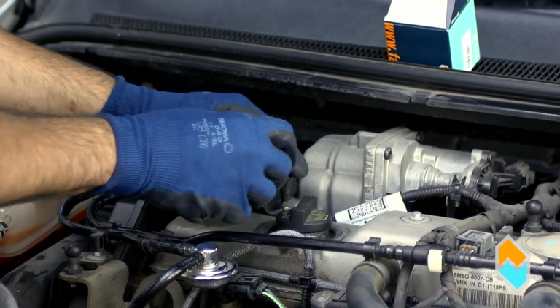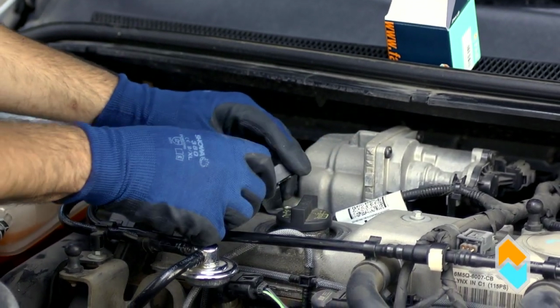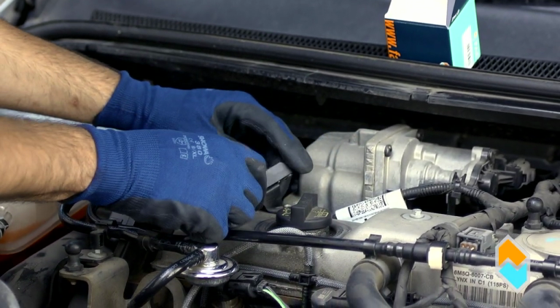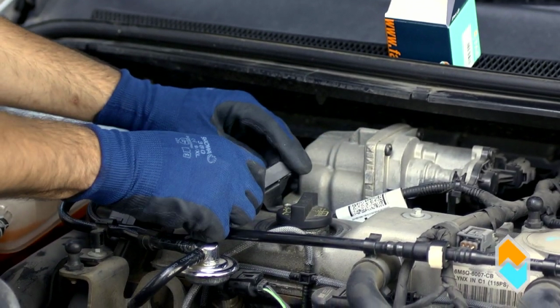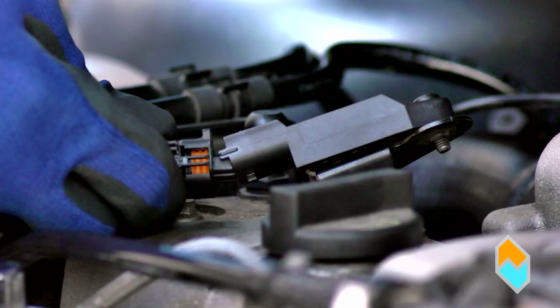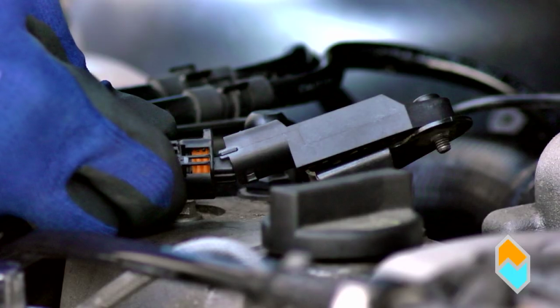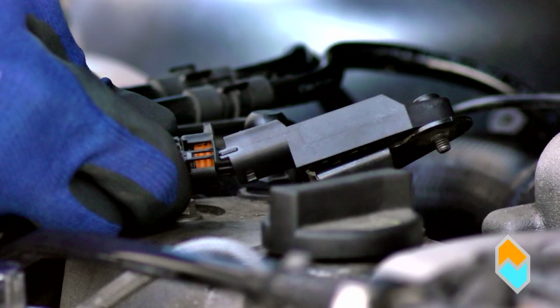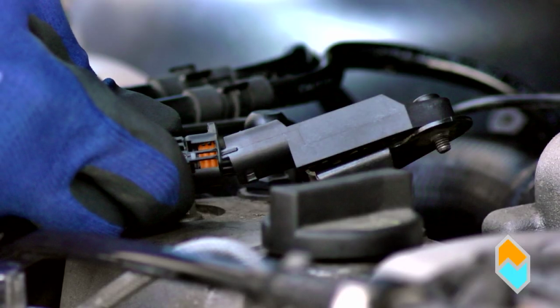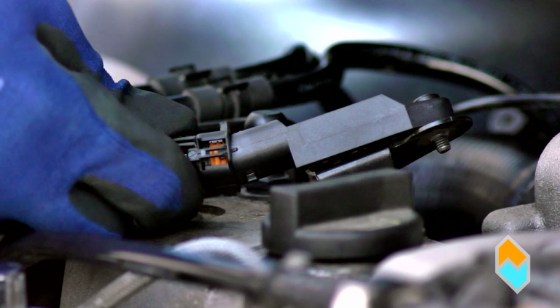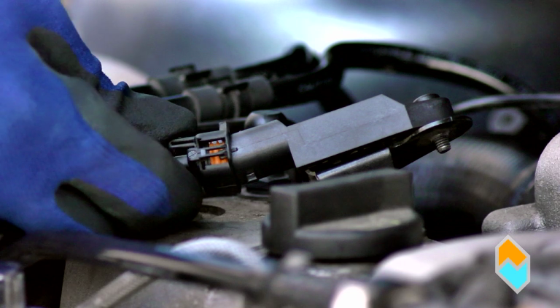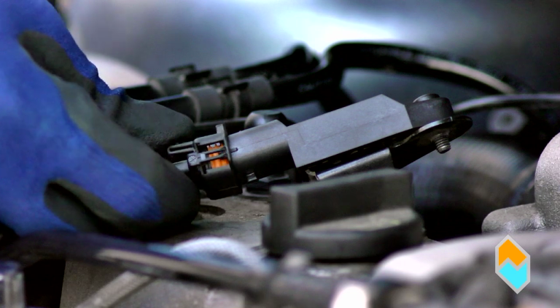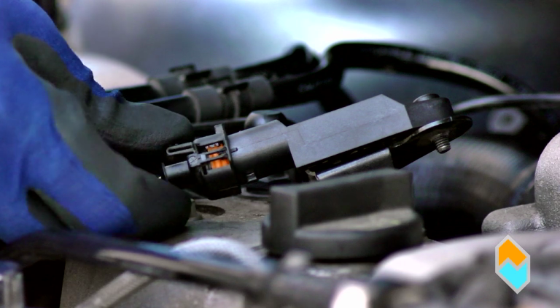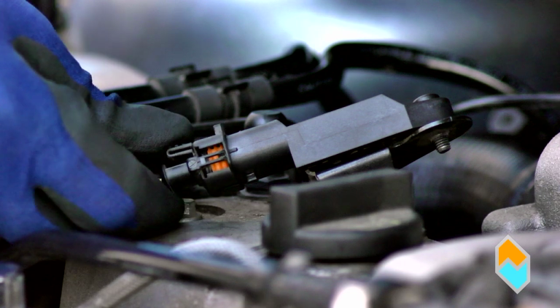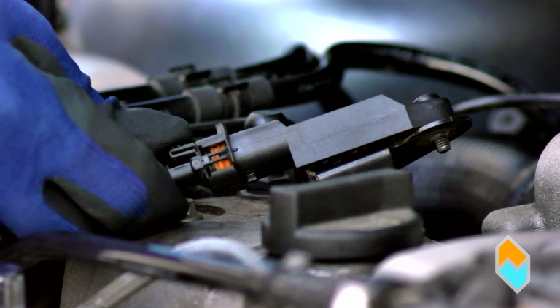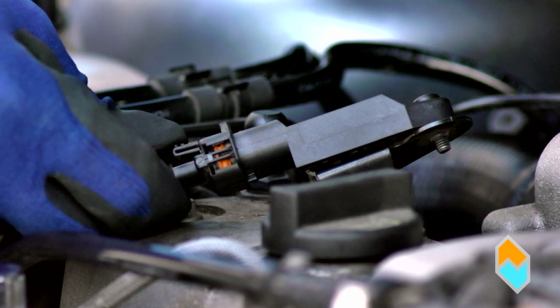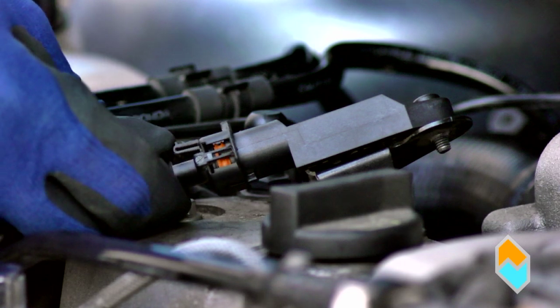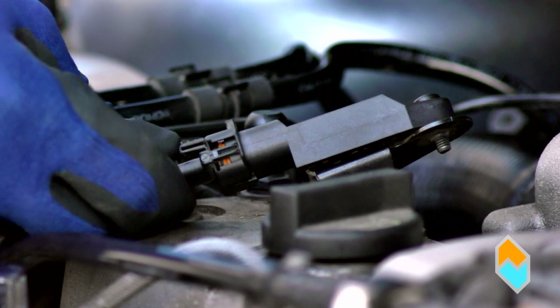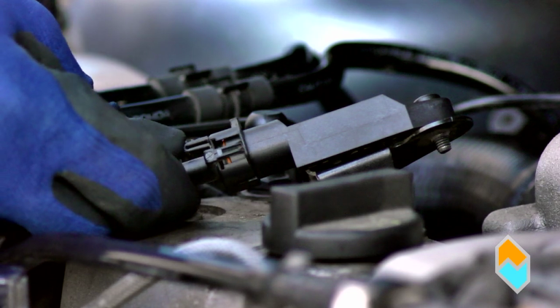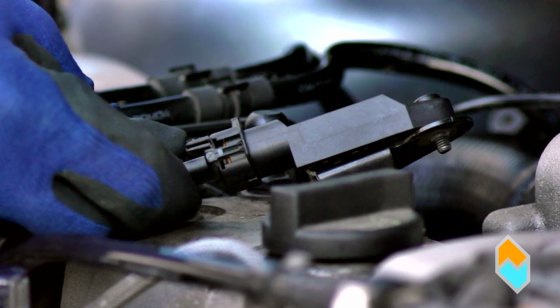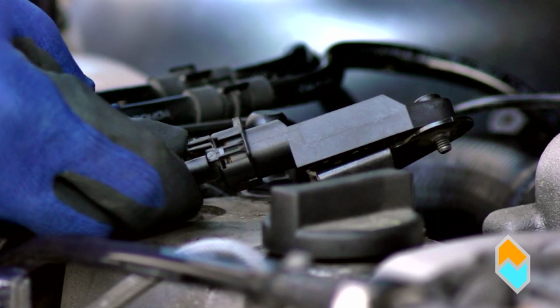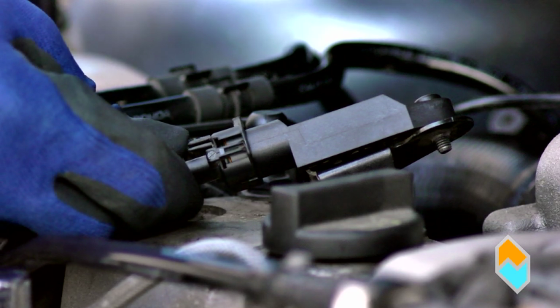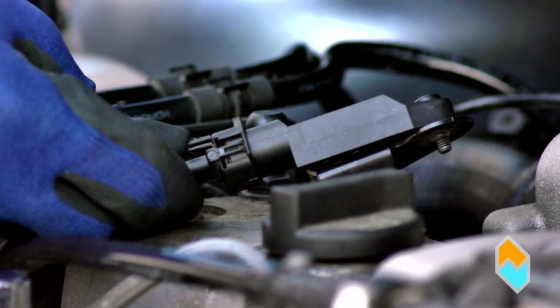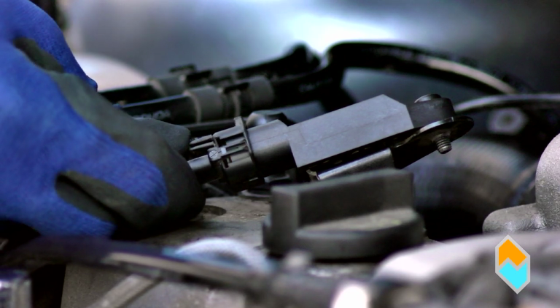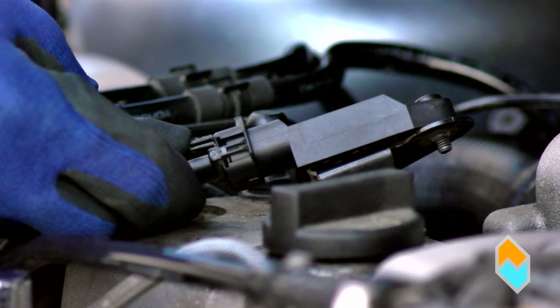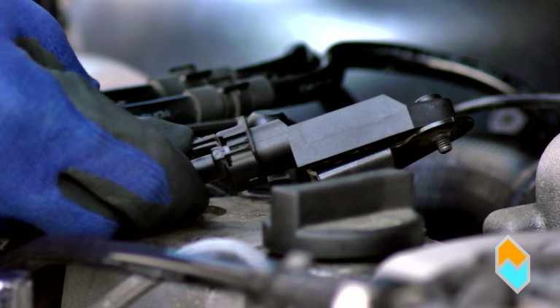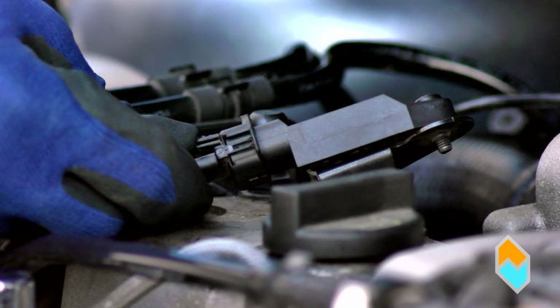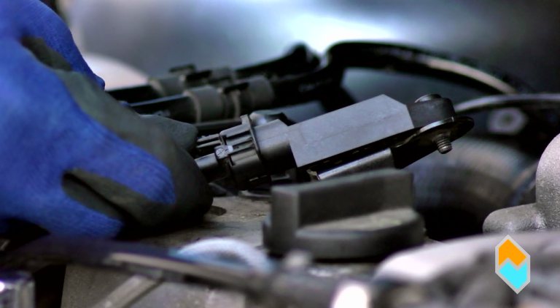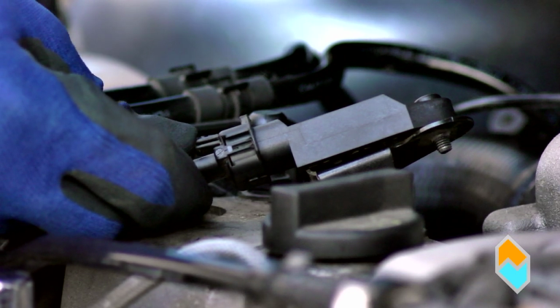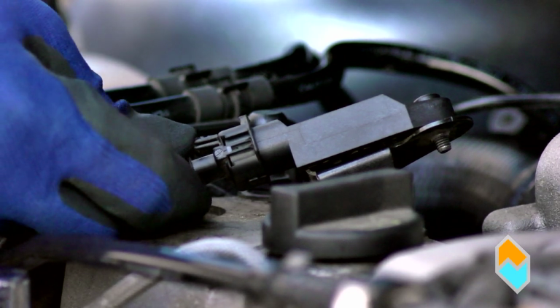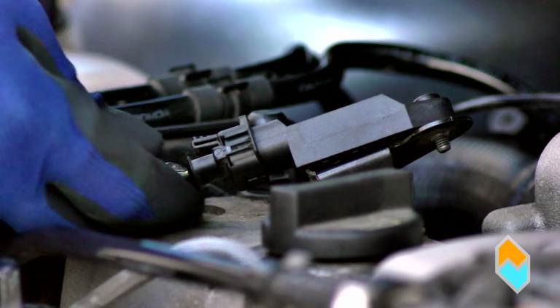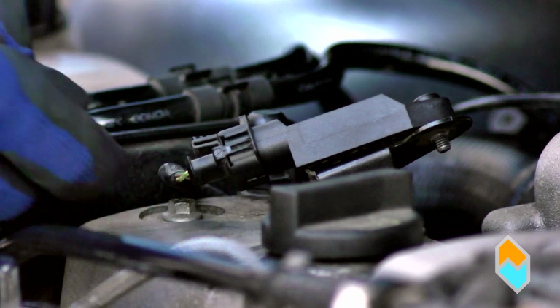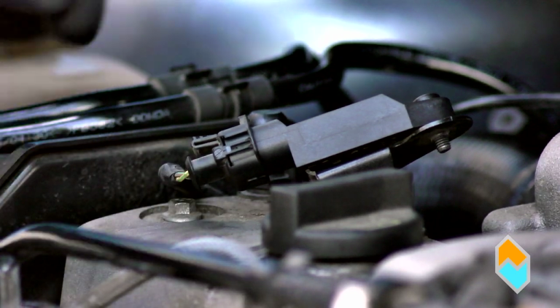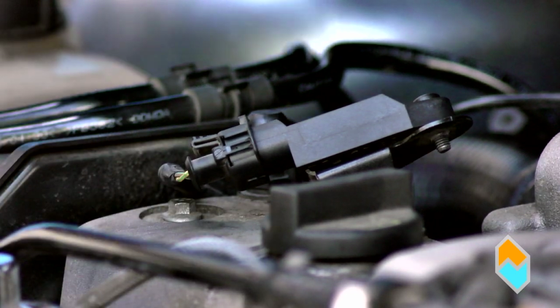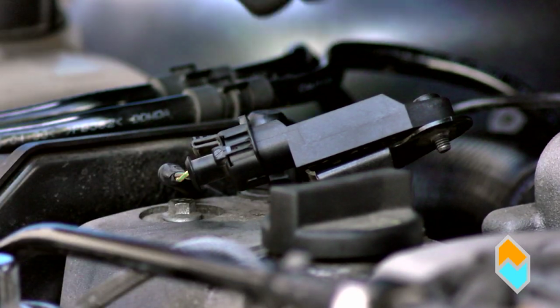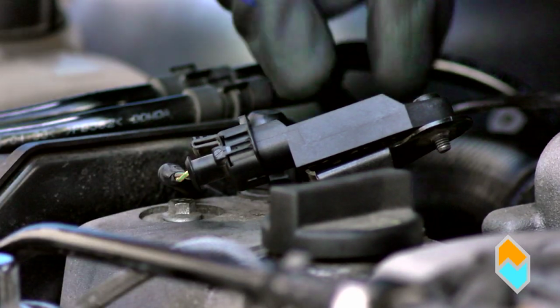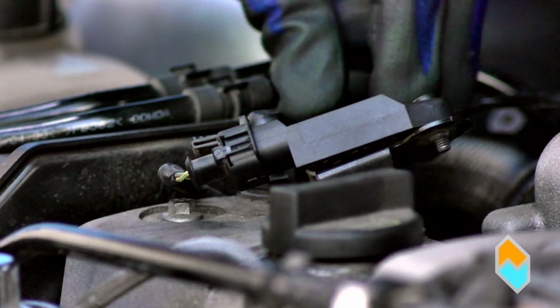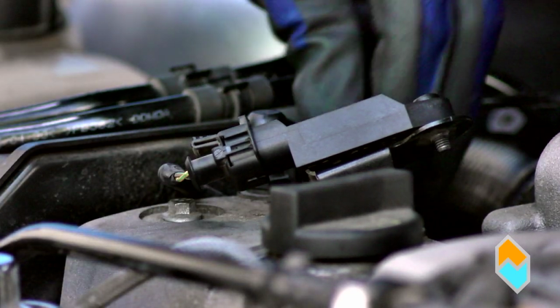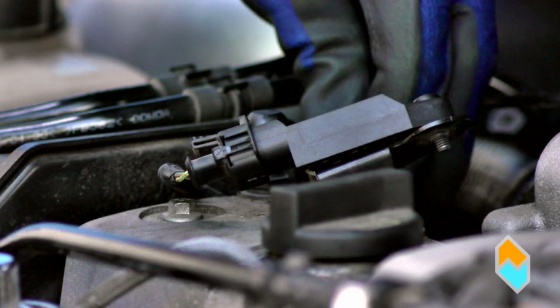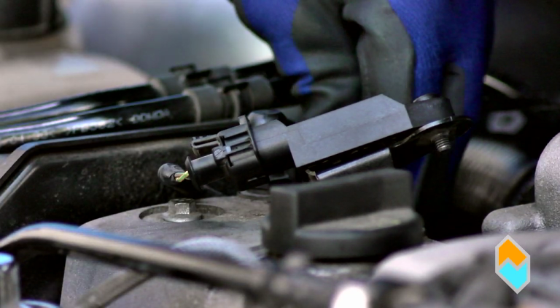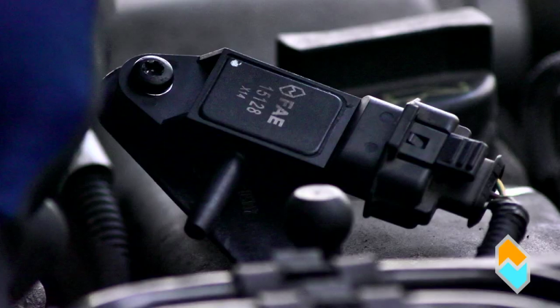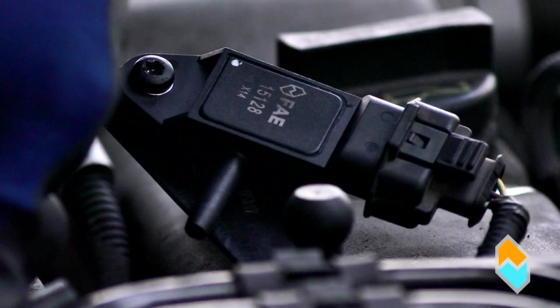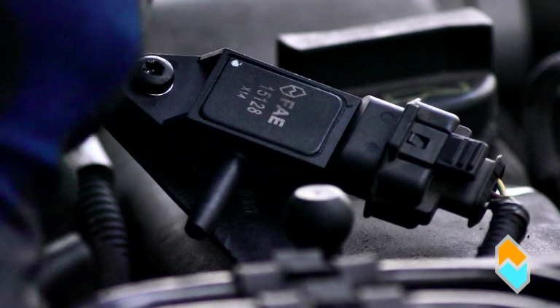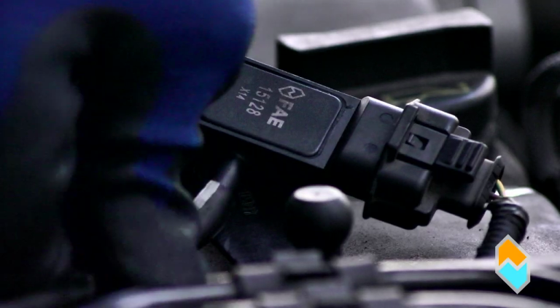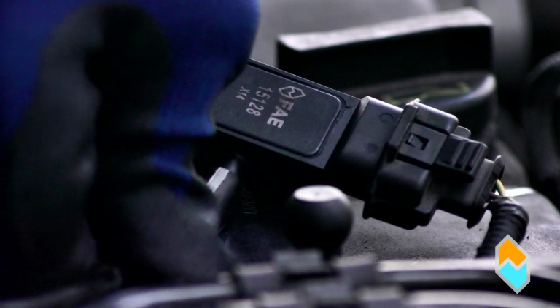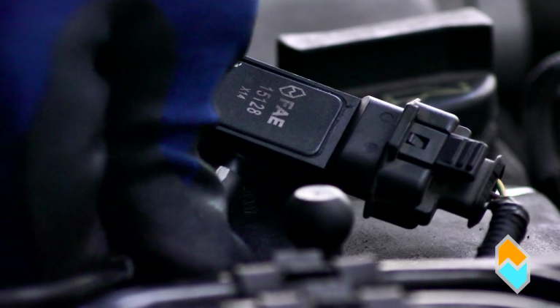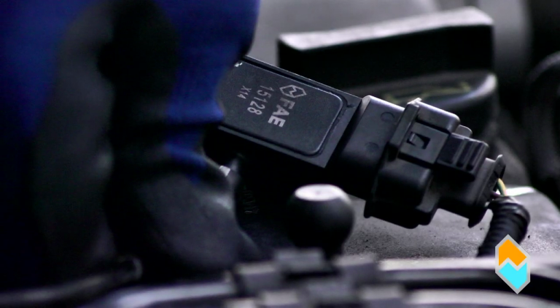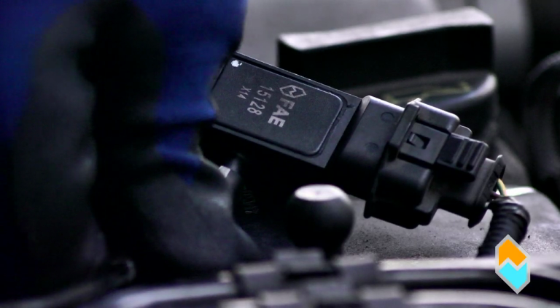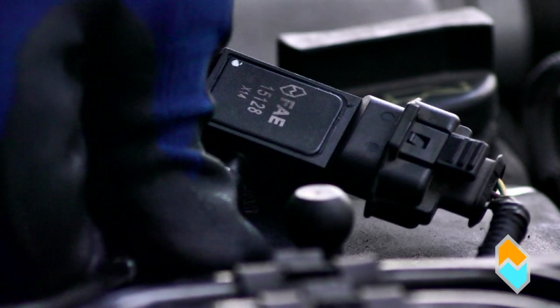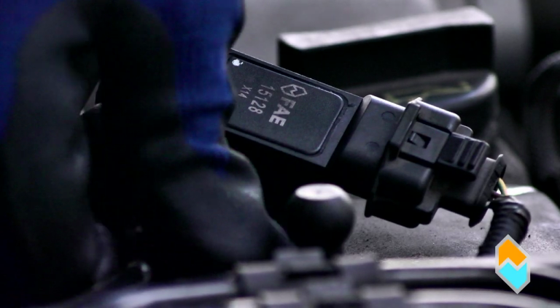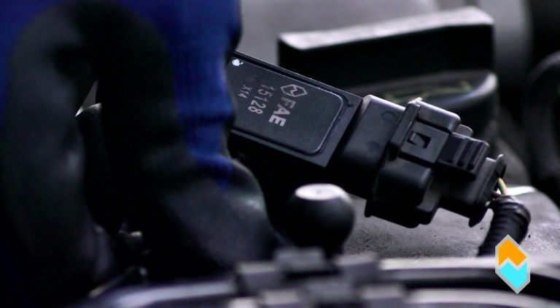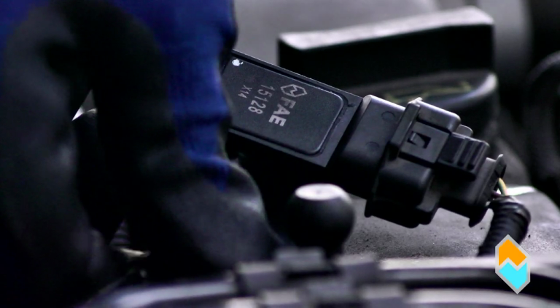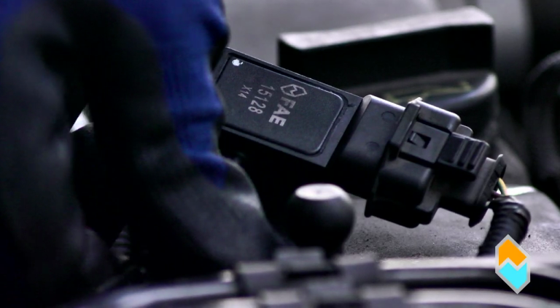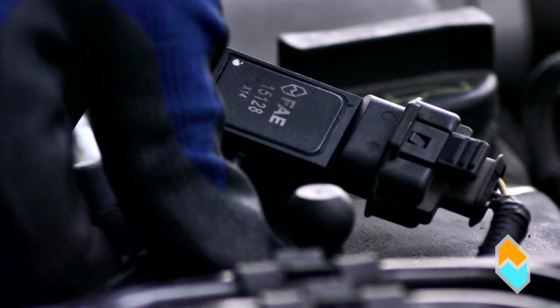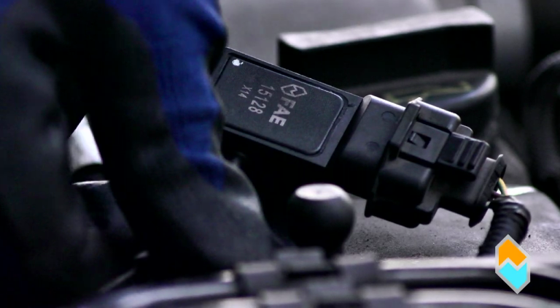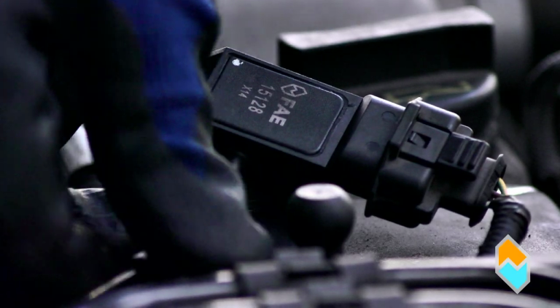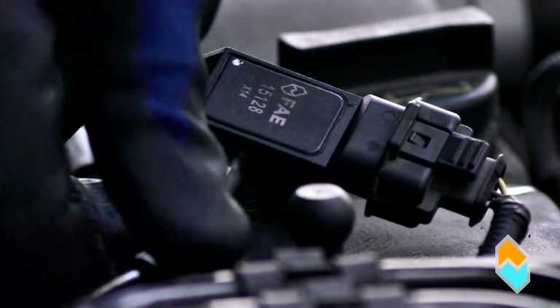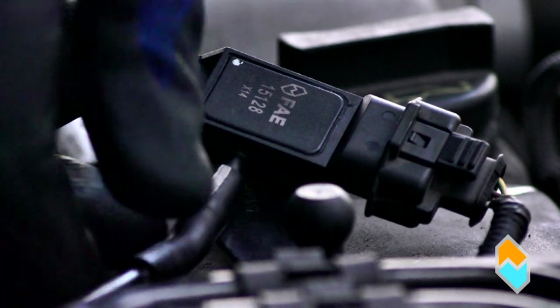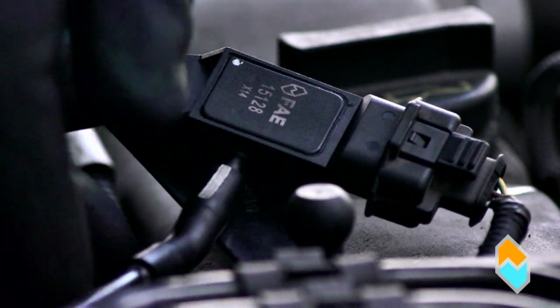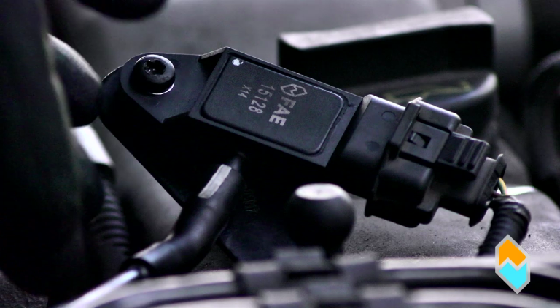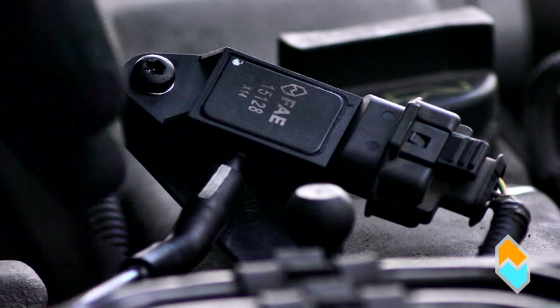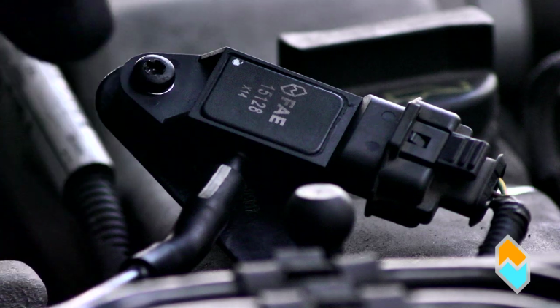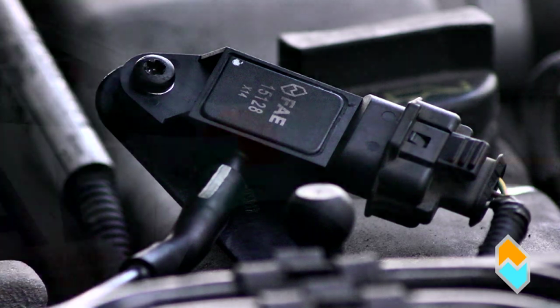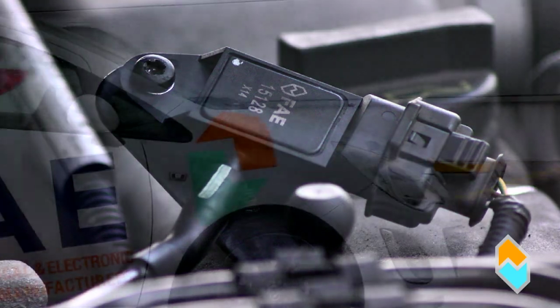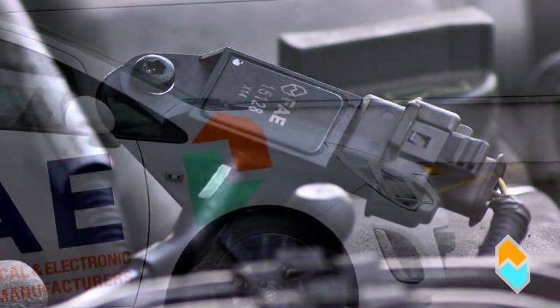To install a new sensor, connect it again, secure it to the vacuum pipe and fix it to the engine.